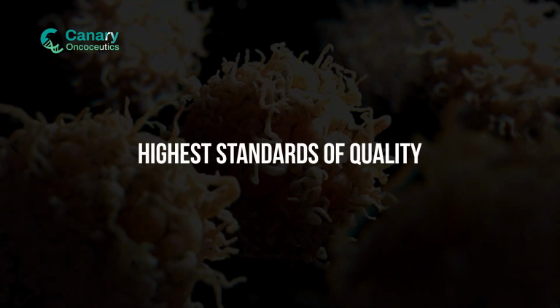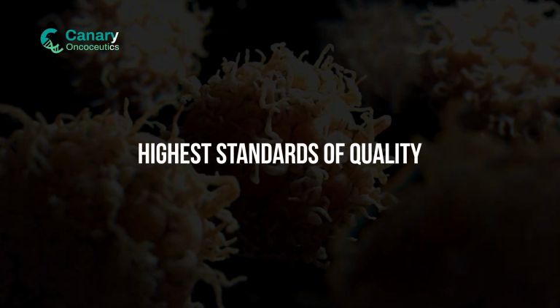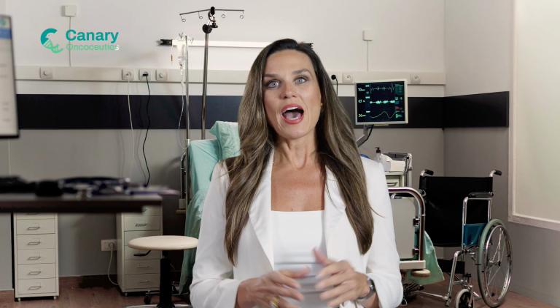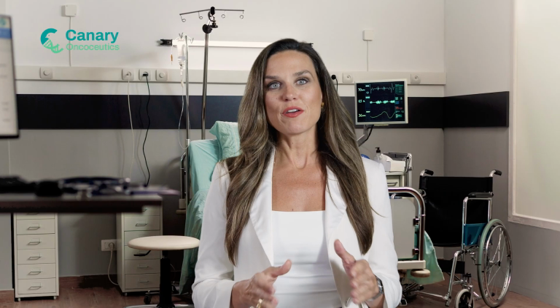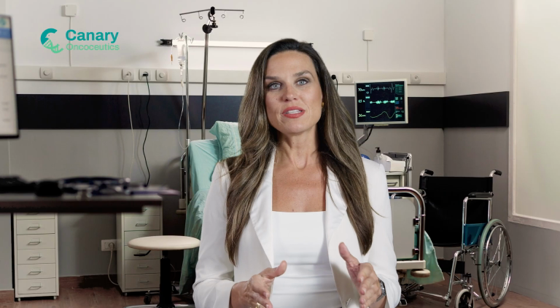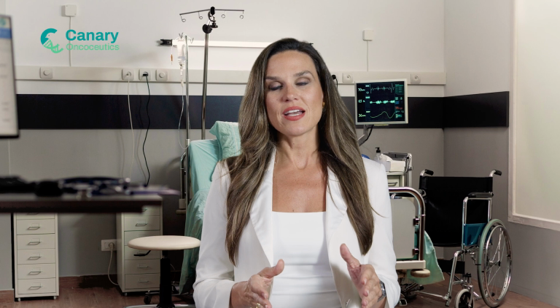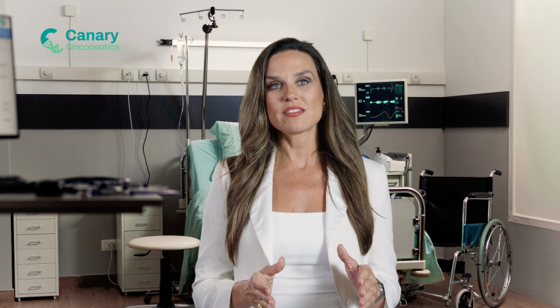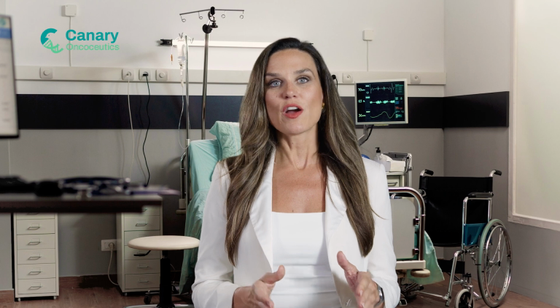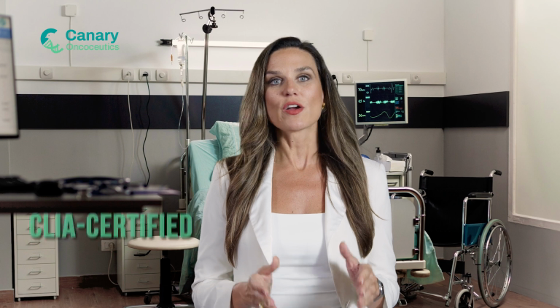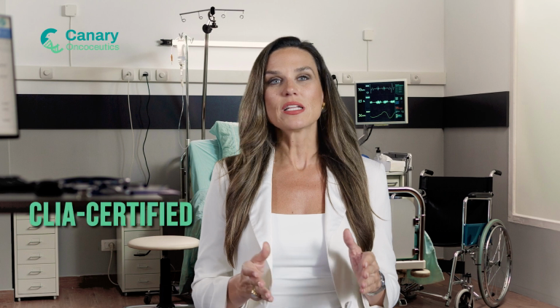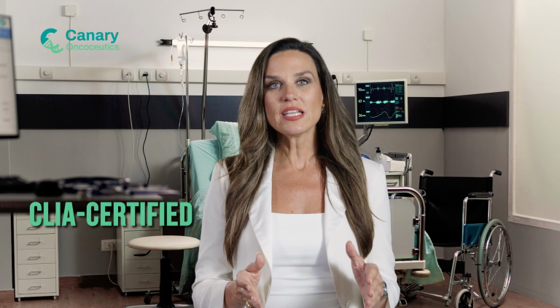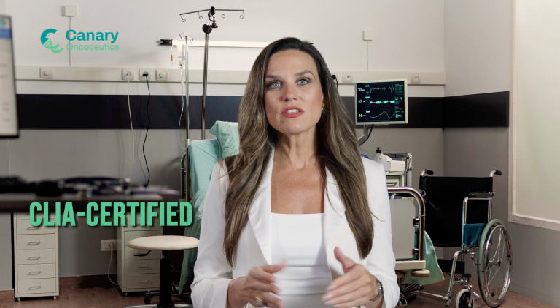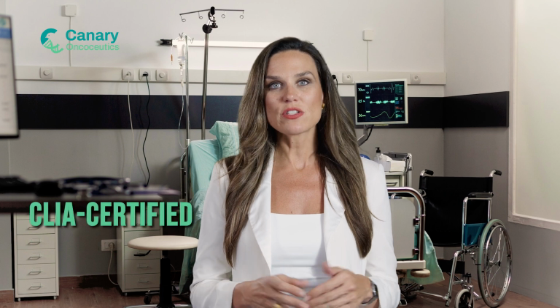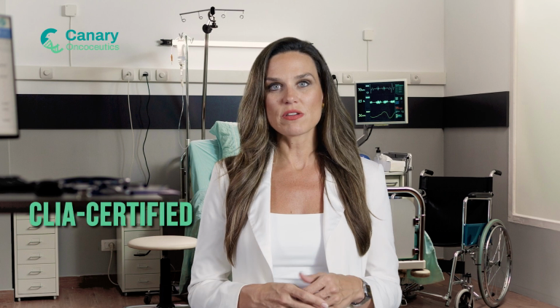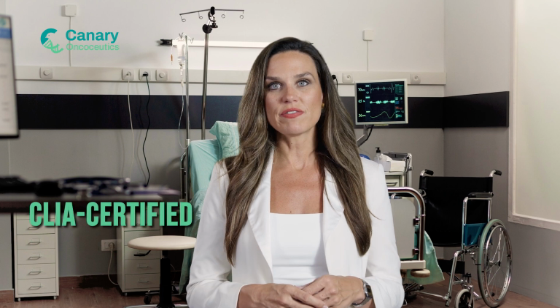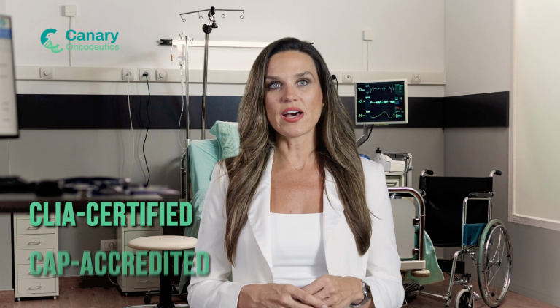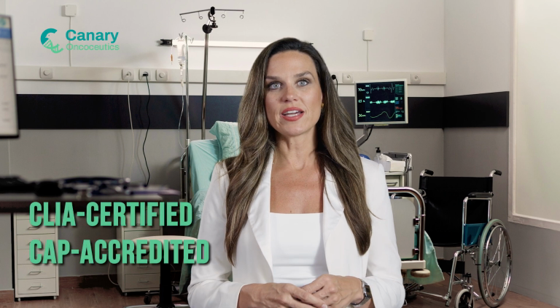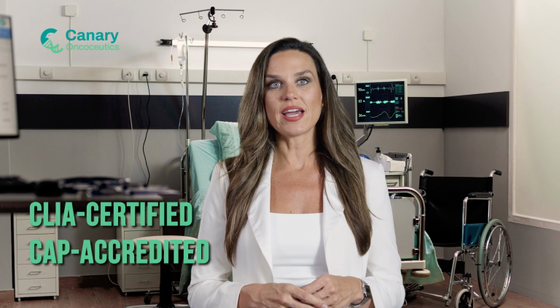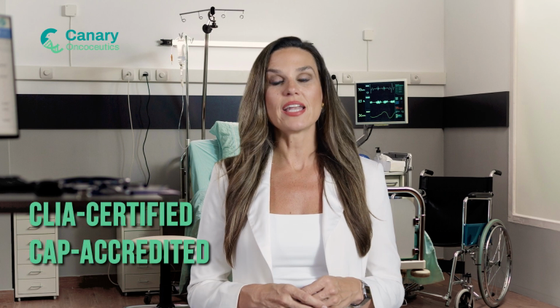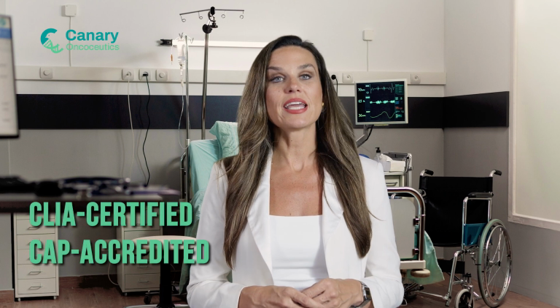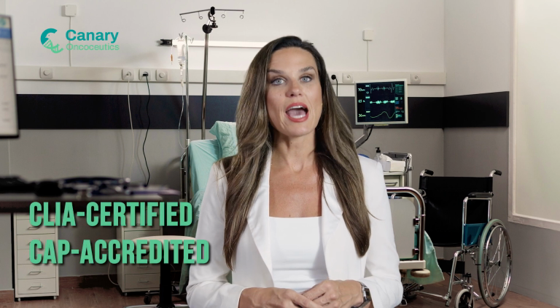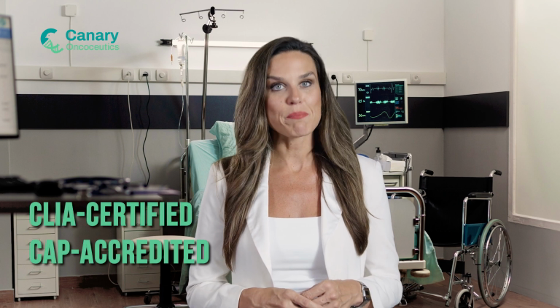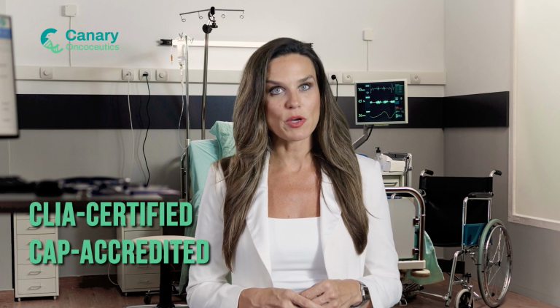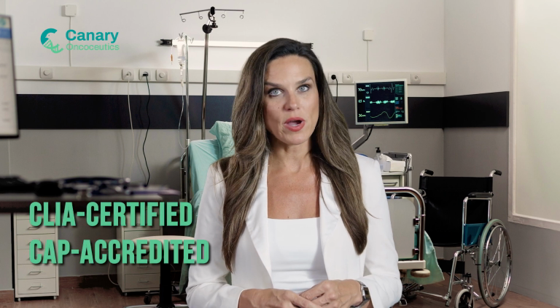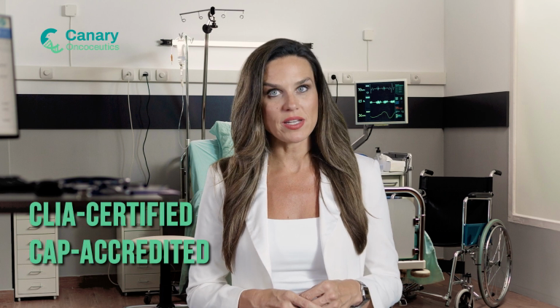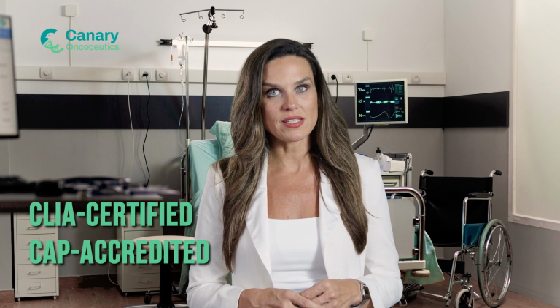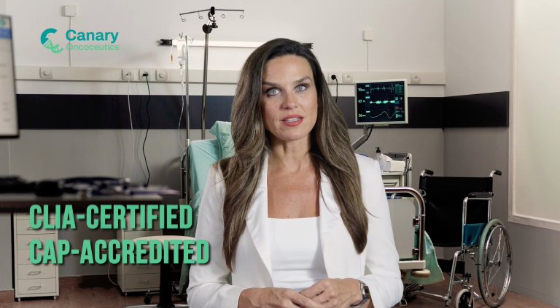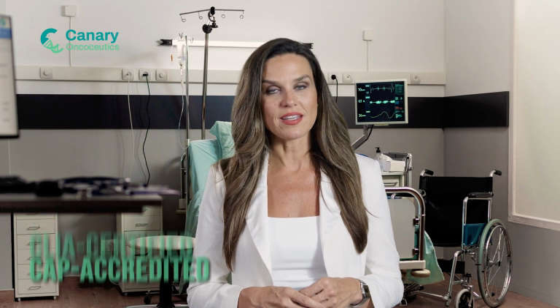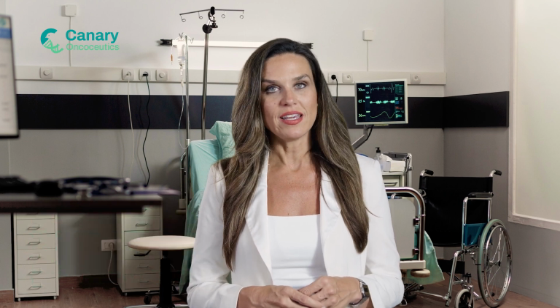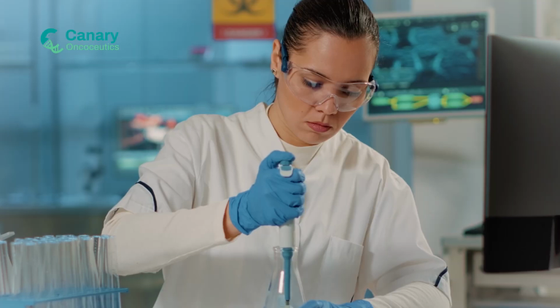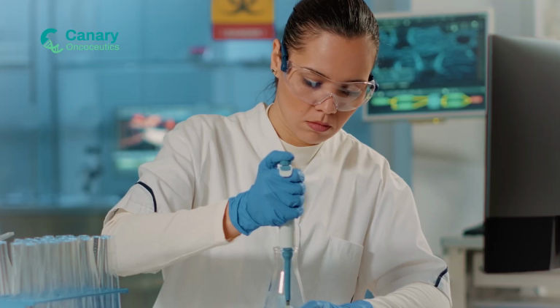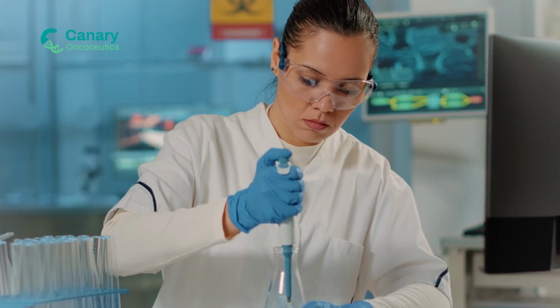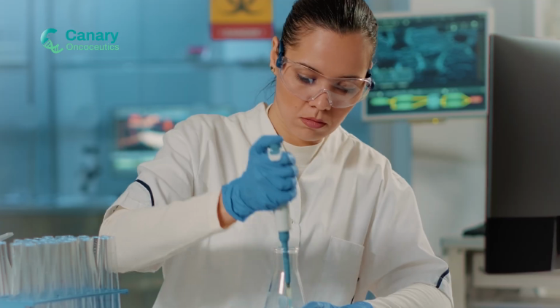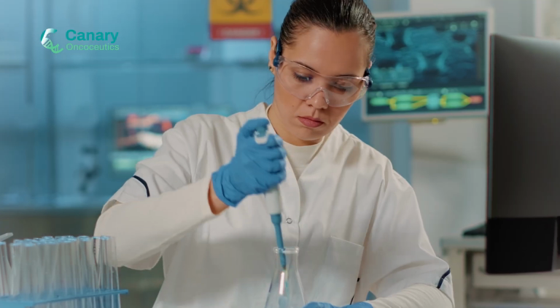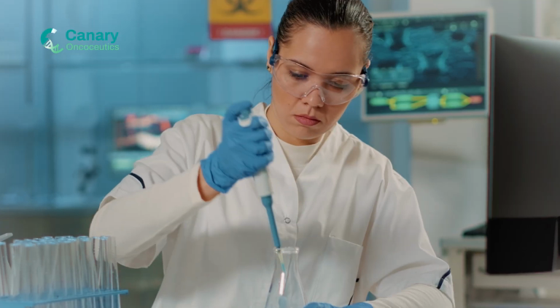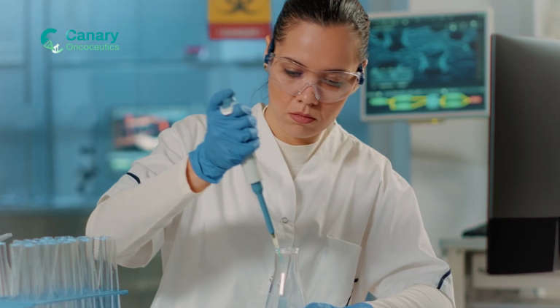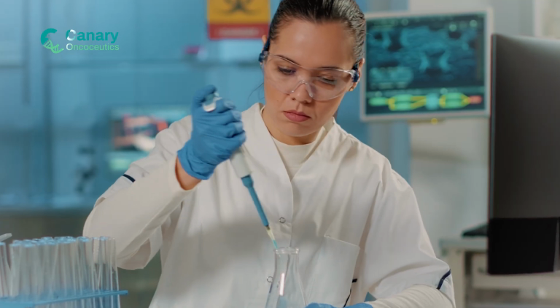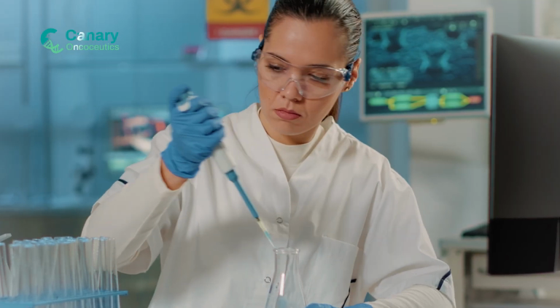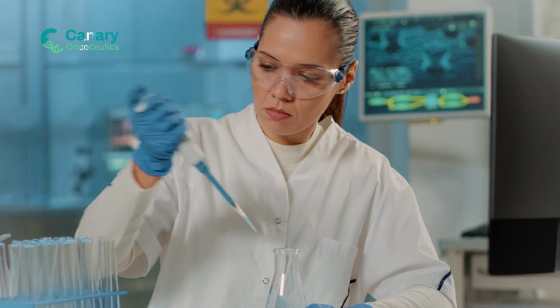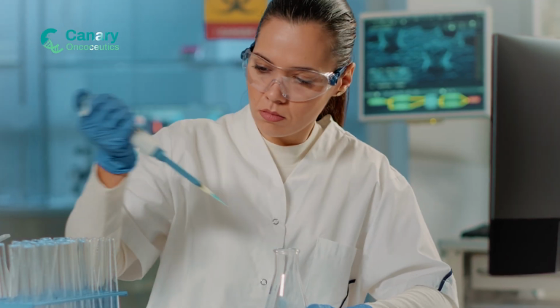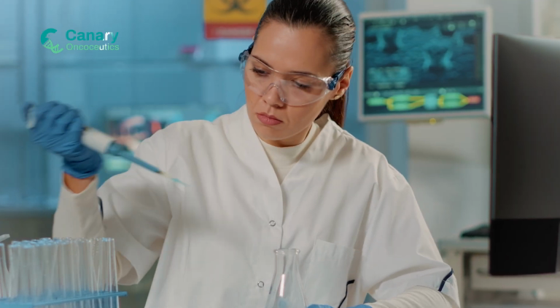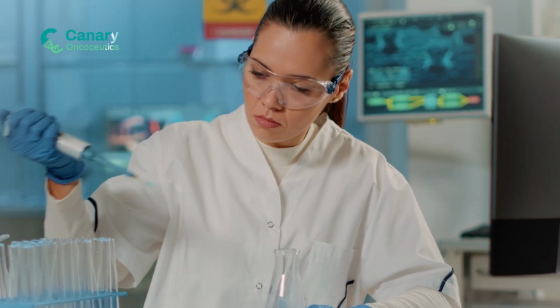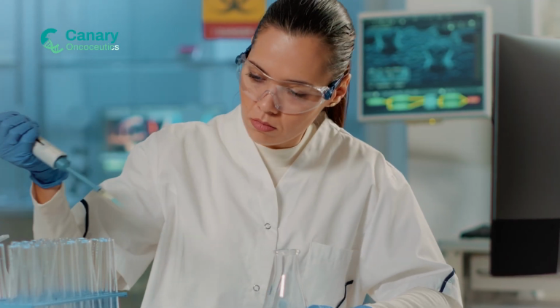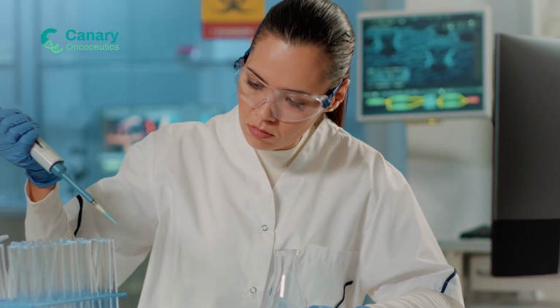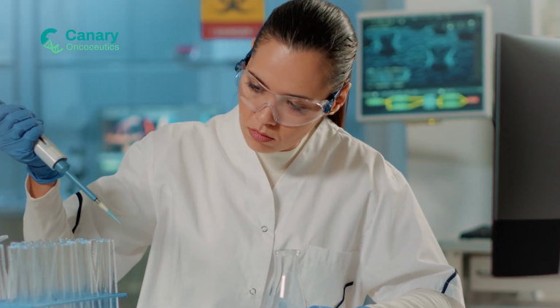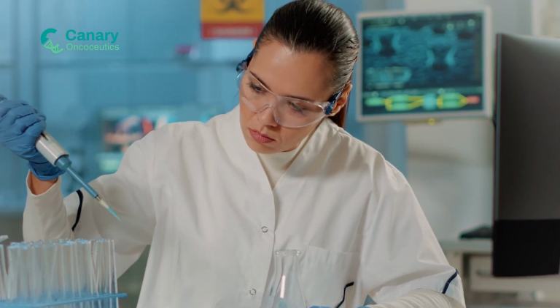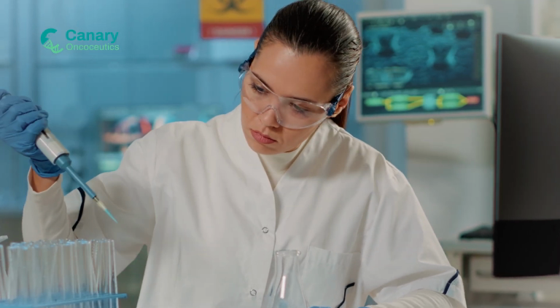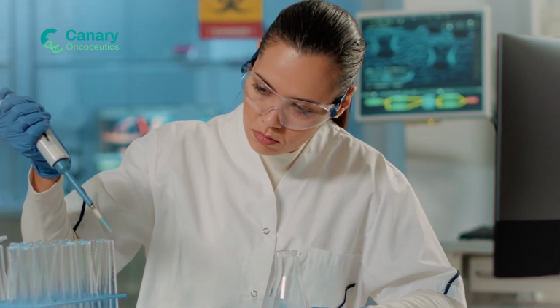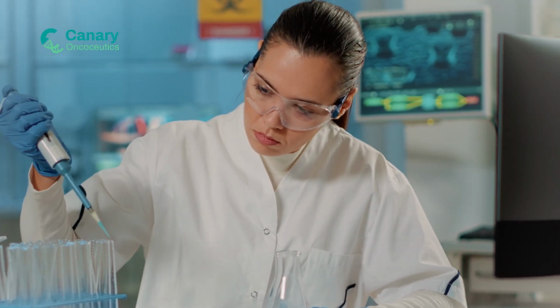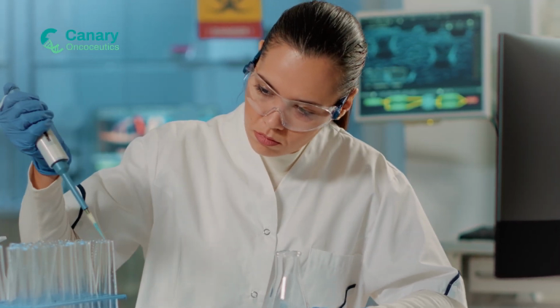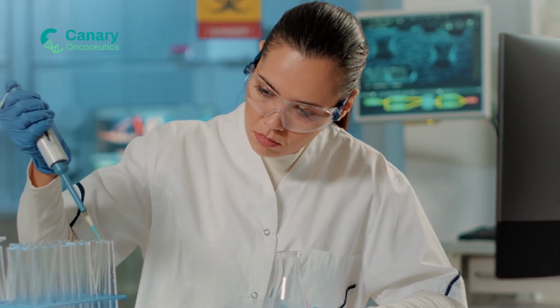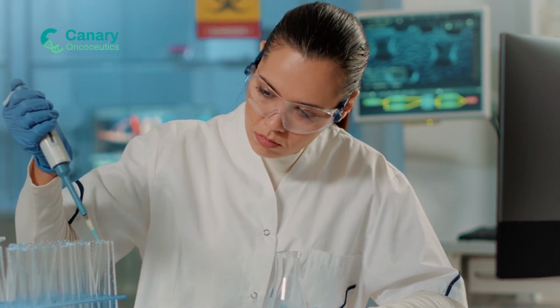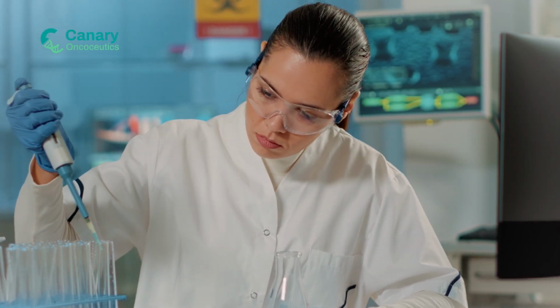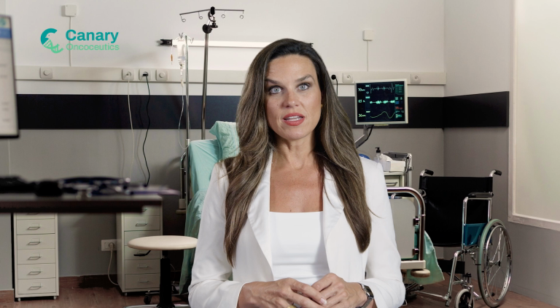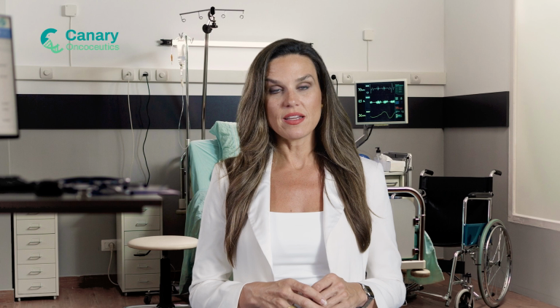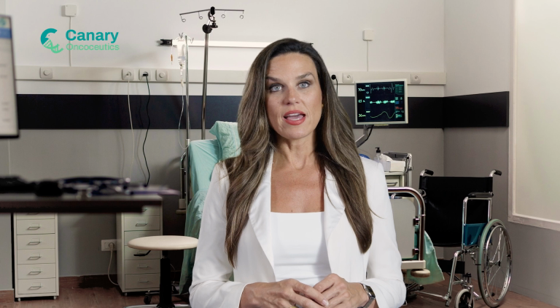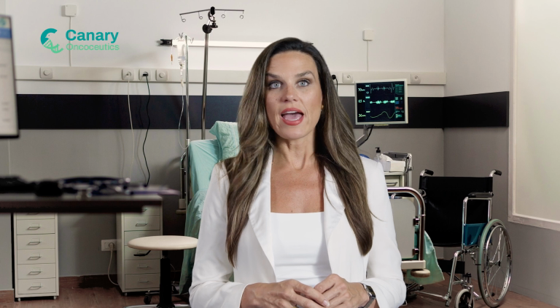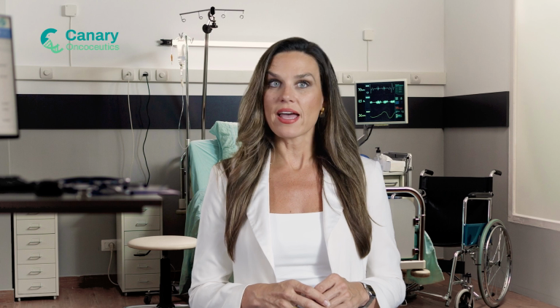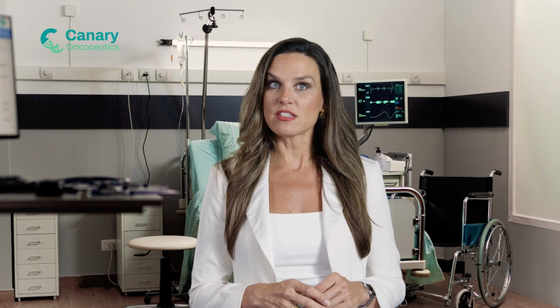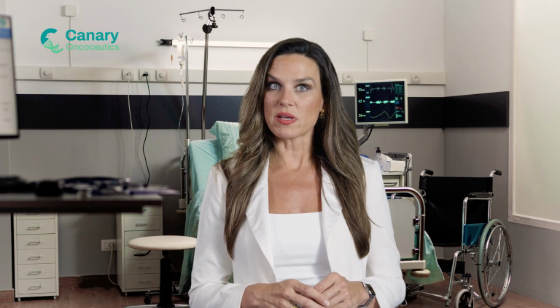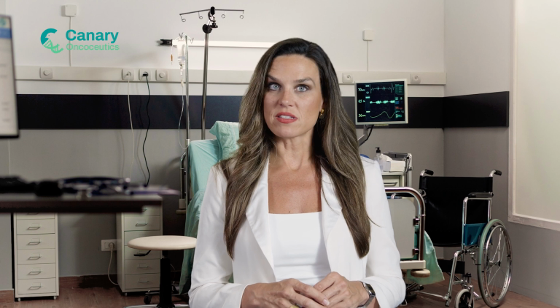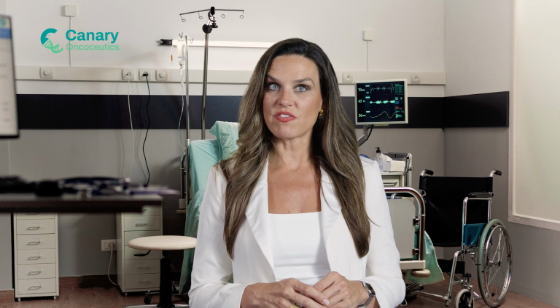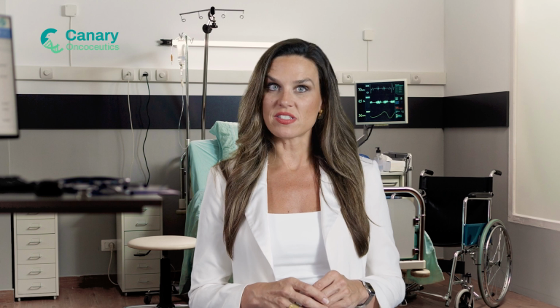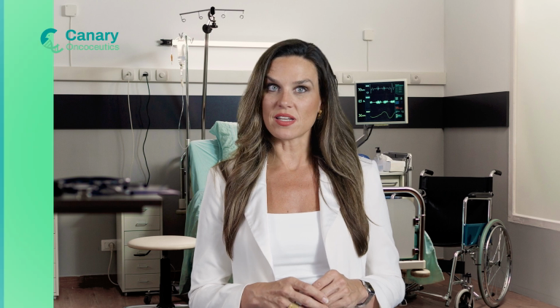Our tests are CLIA-certified and CAP-accredited, ensuring unmatched accuracy, sensitivity, and specificity.